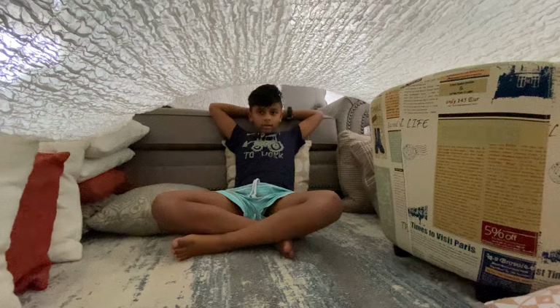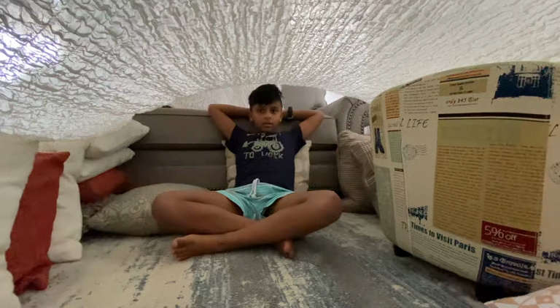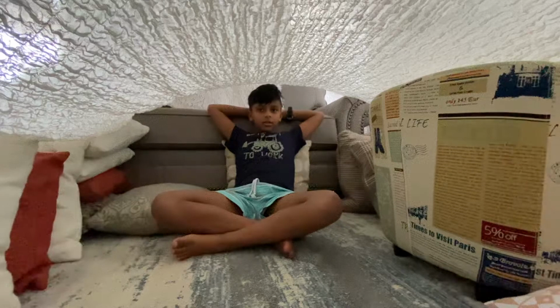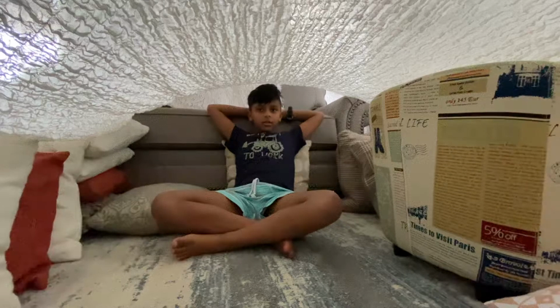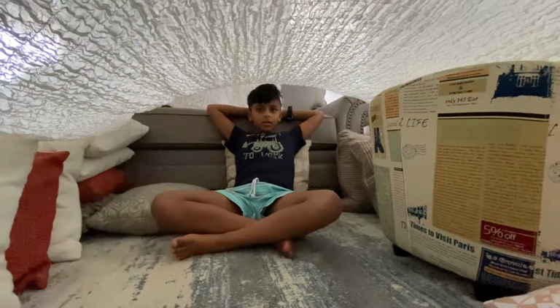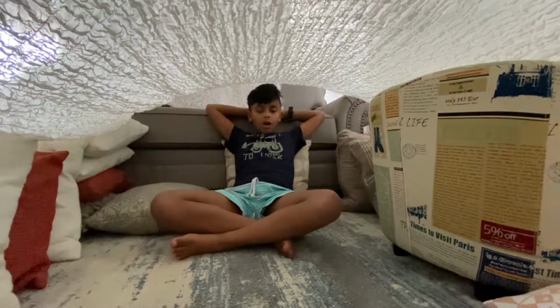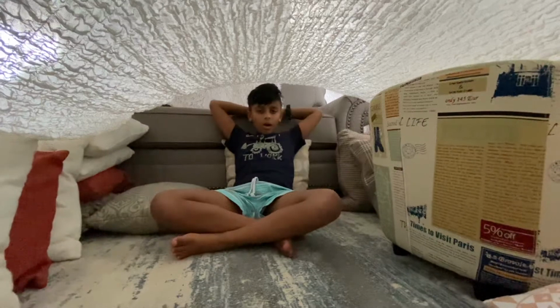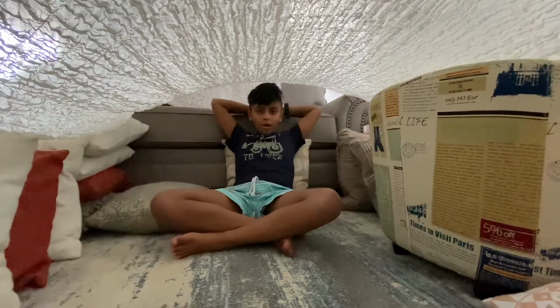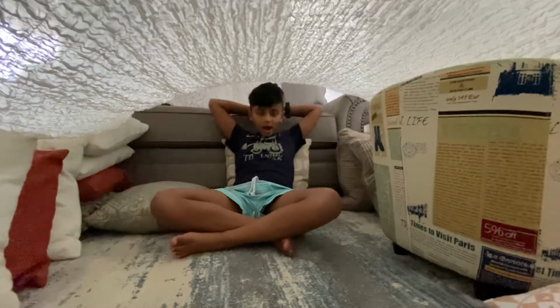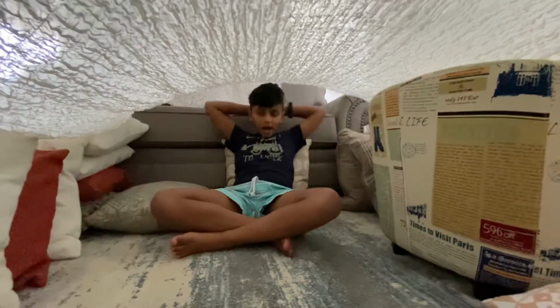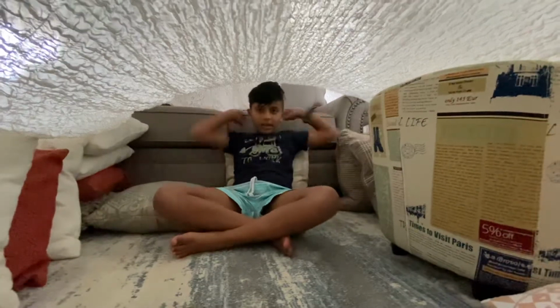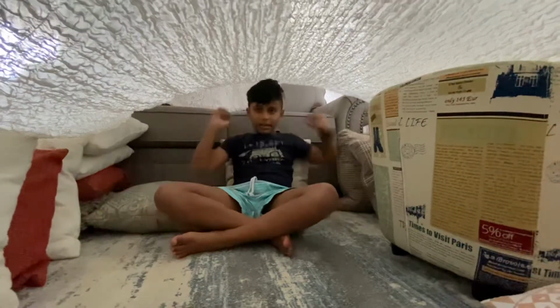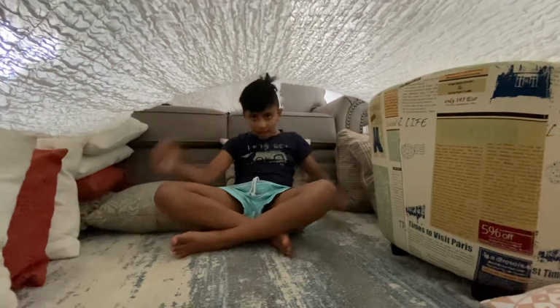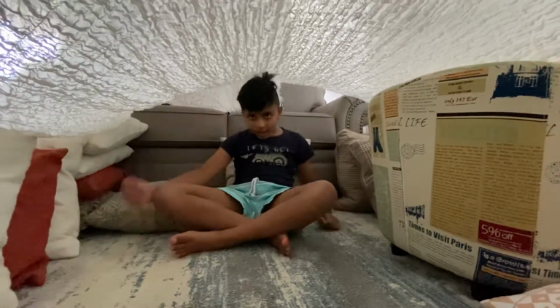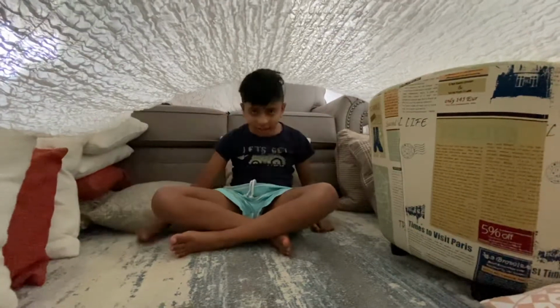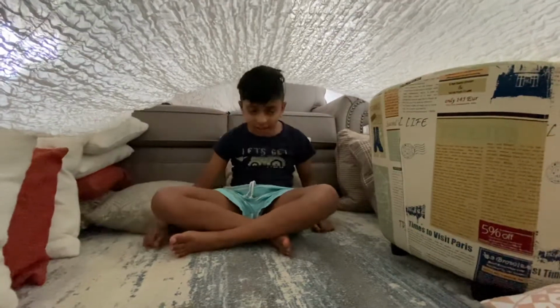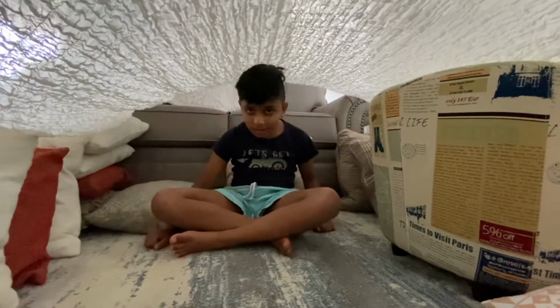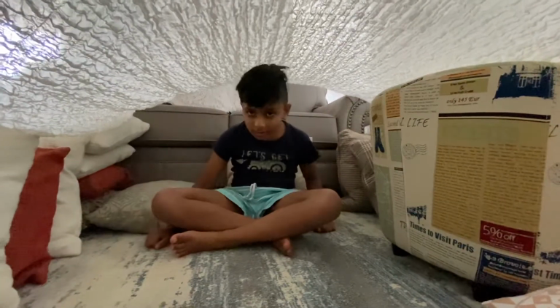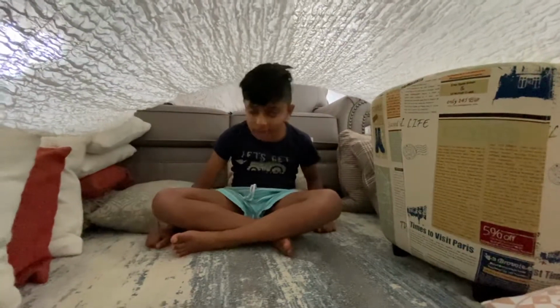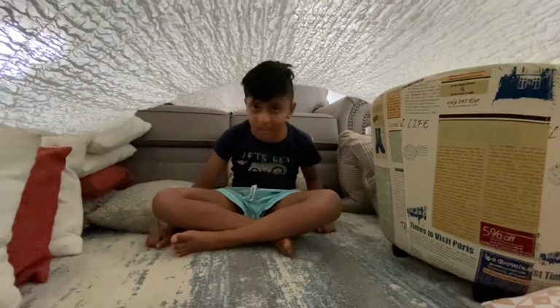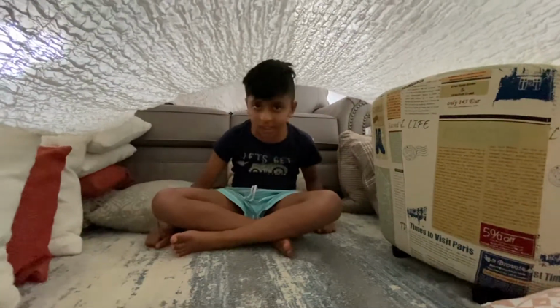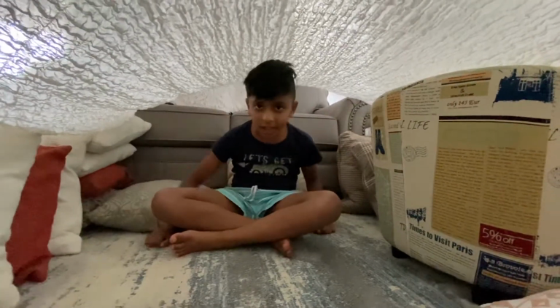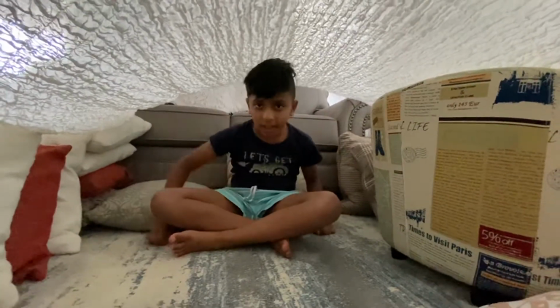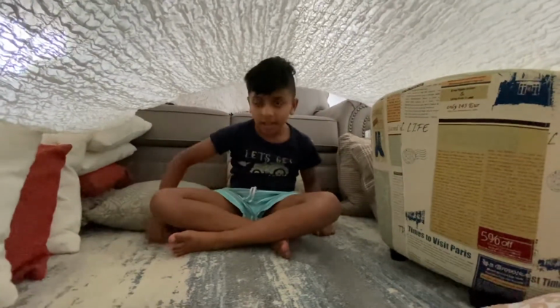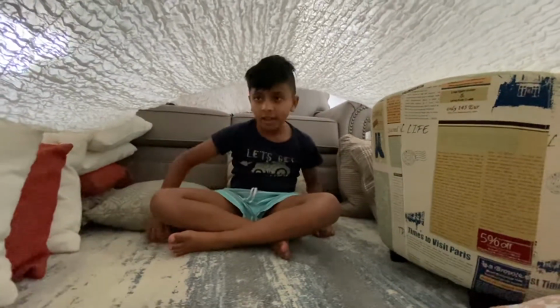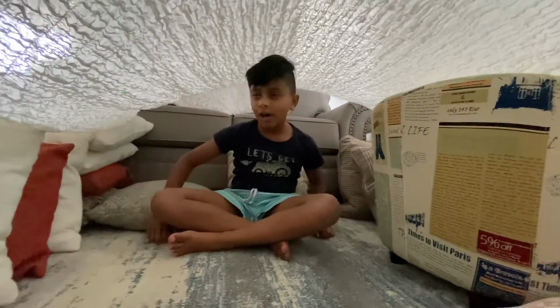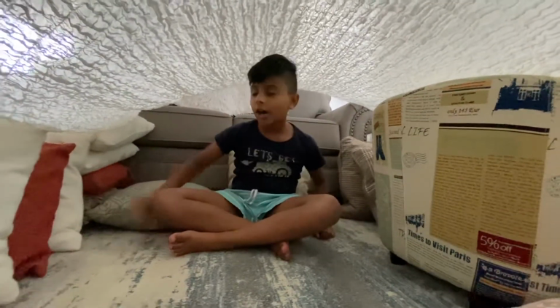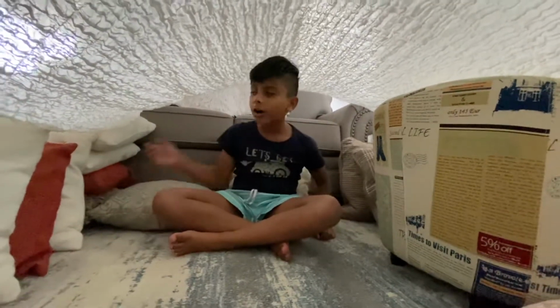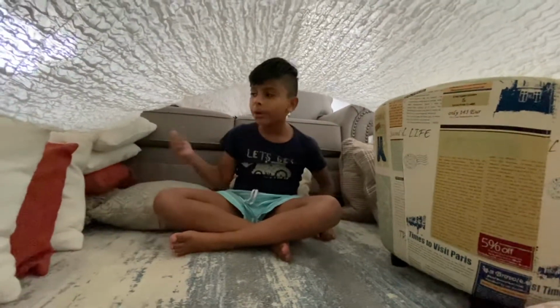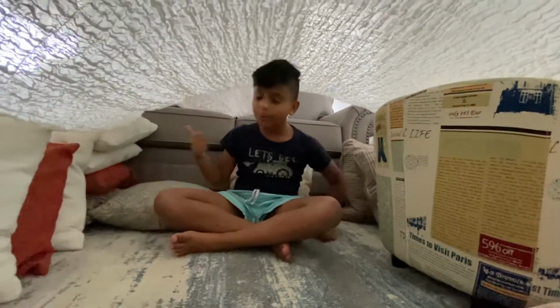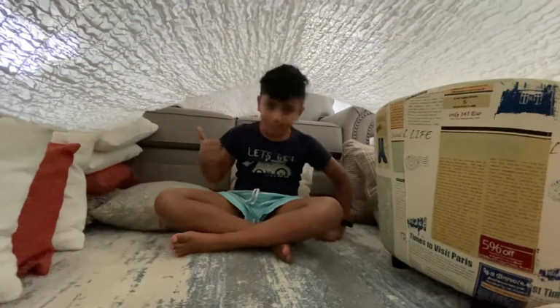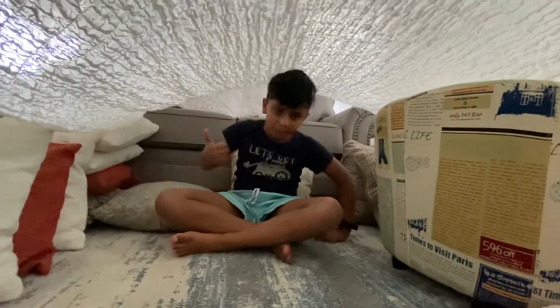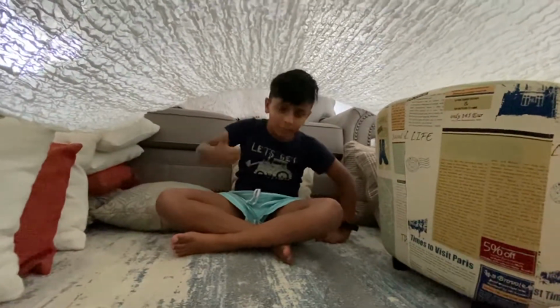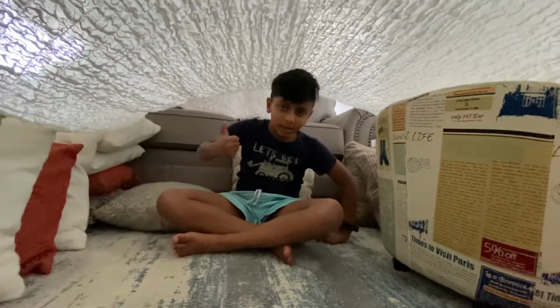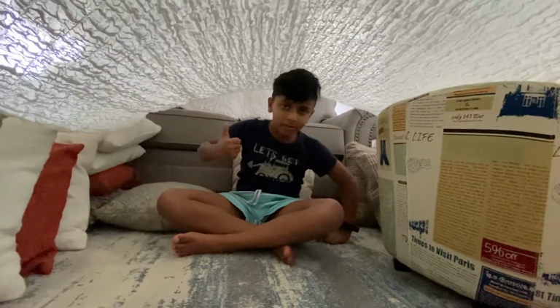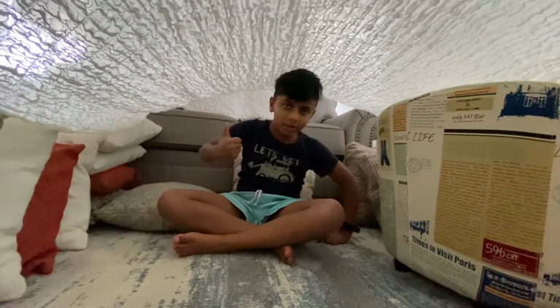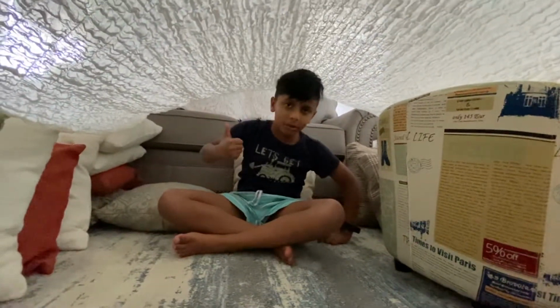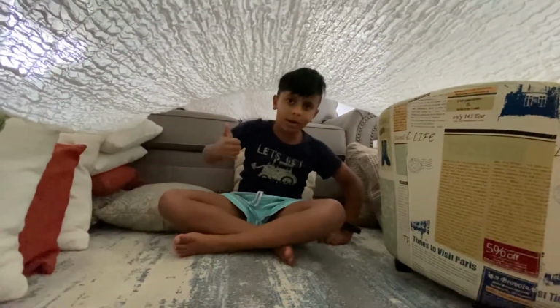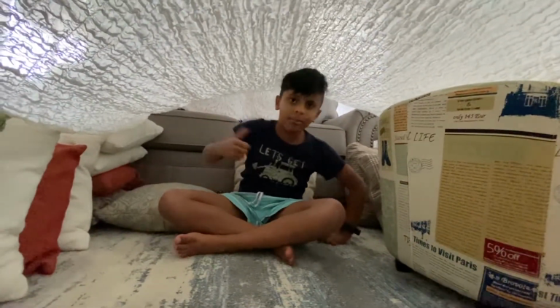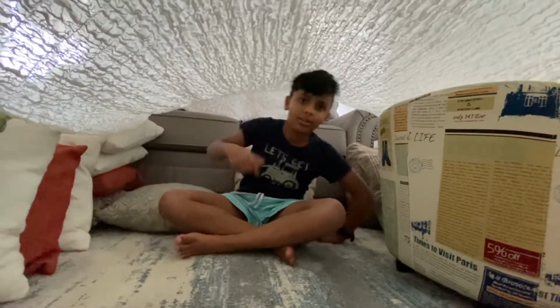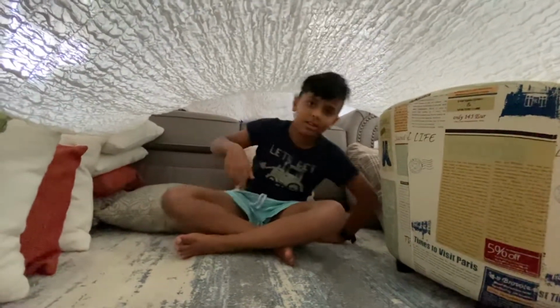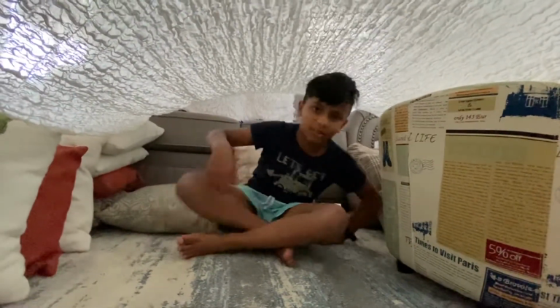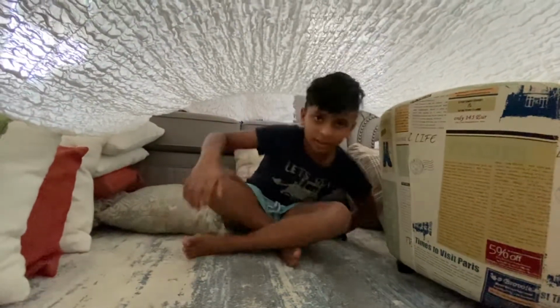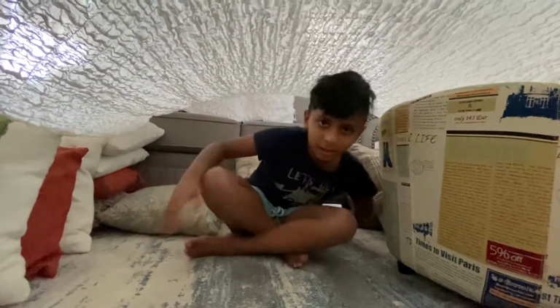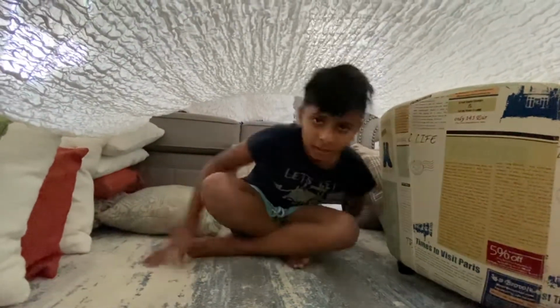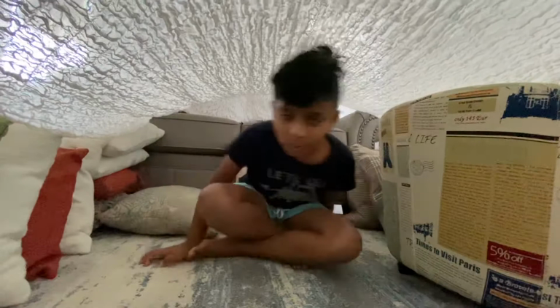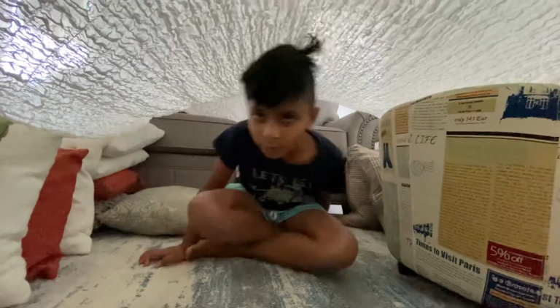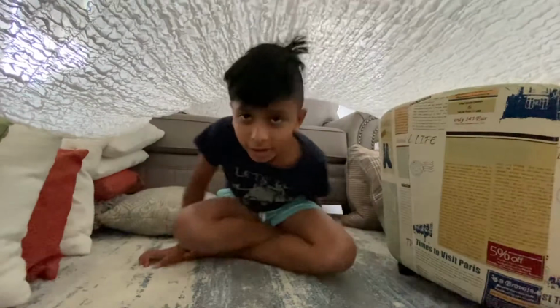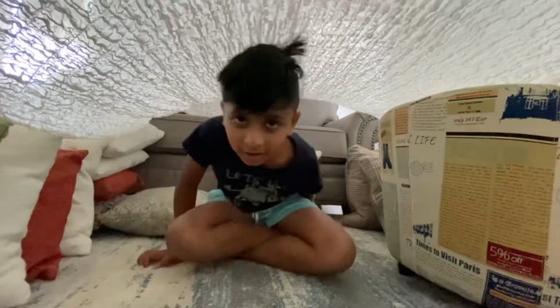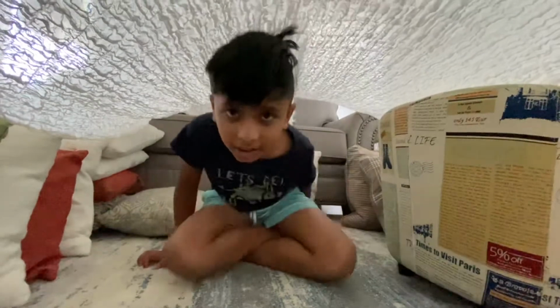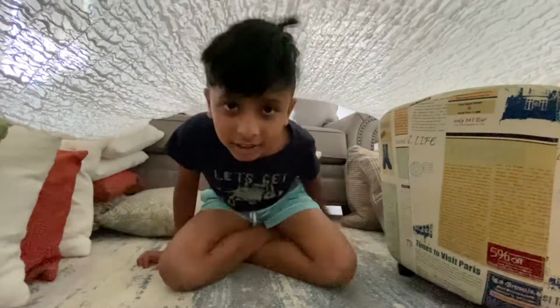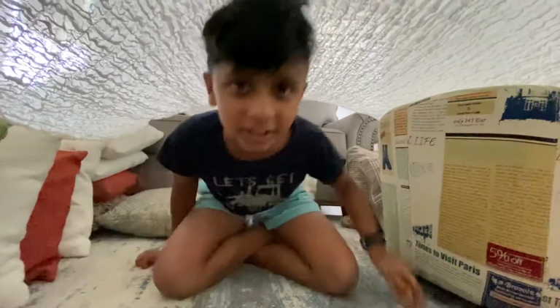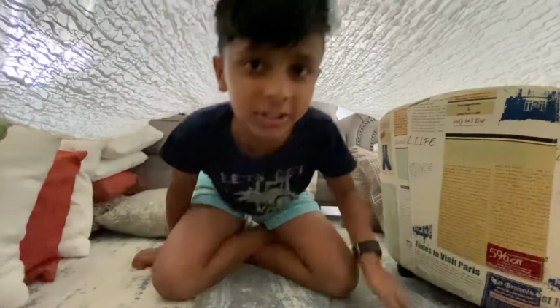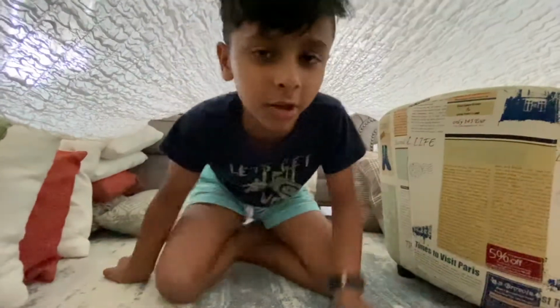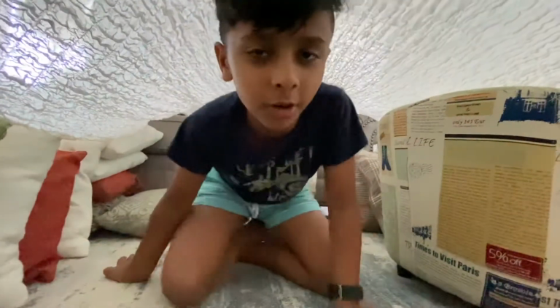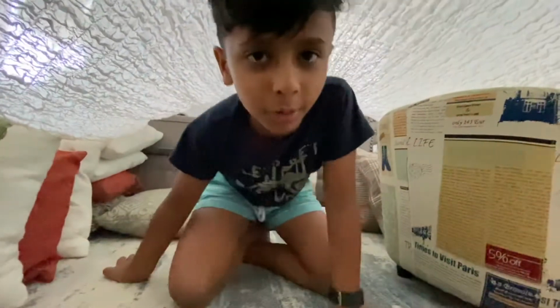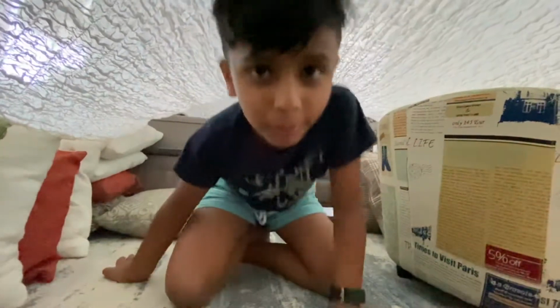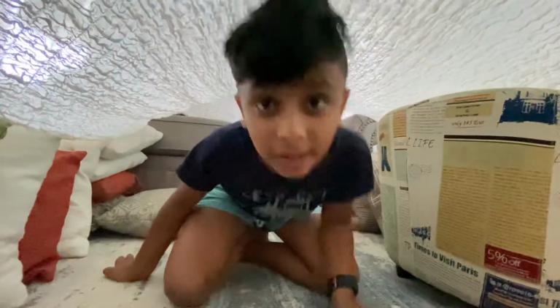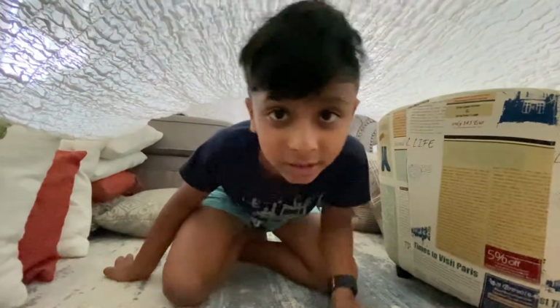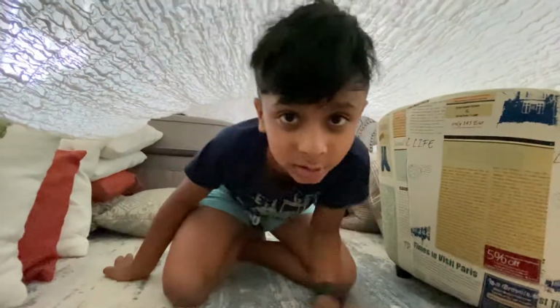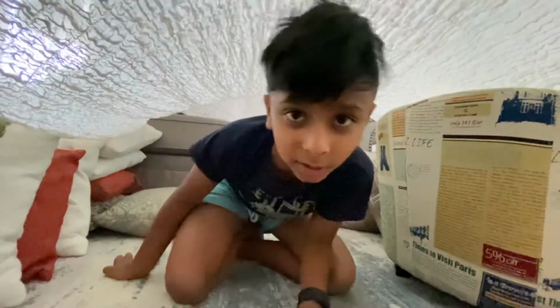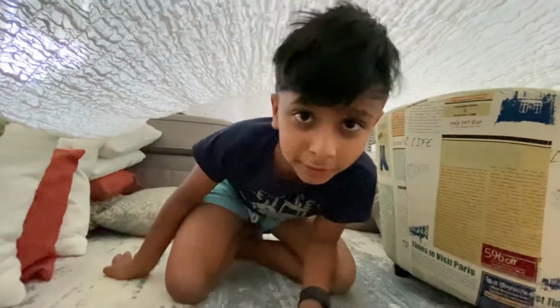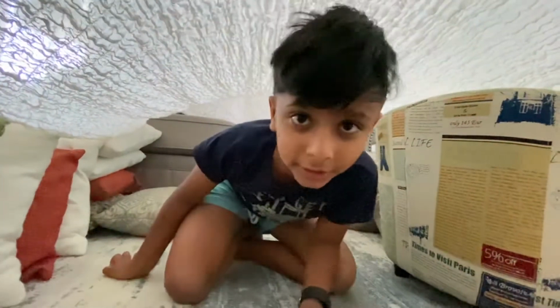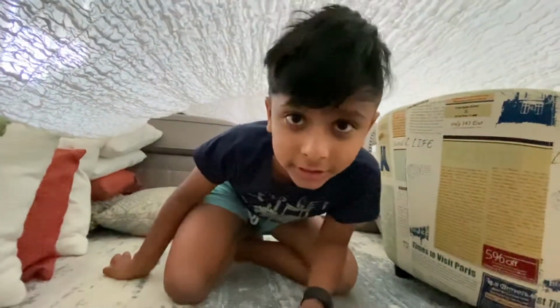Oh, hi there. I didn't see you there. Oh, you must be wondering where I'm sitting. Well, I can show you a big tour of this.